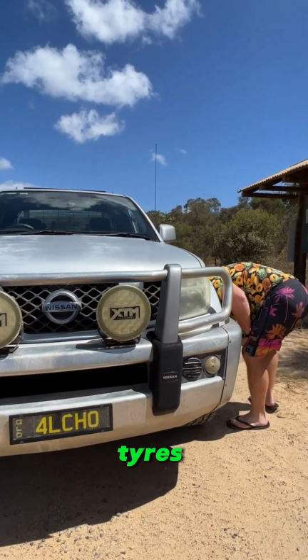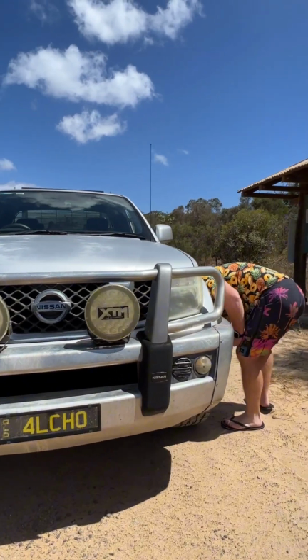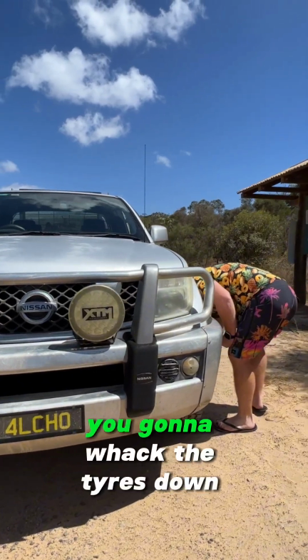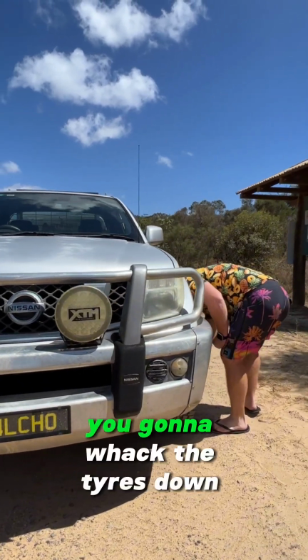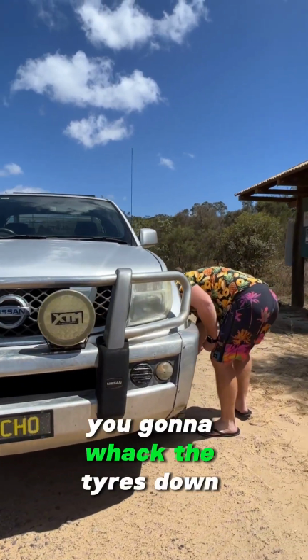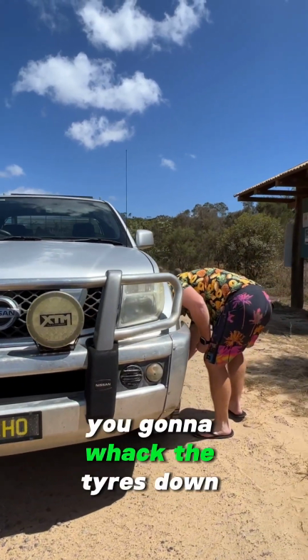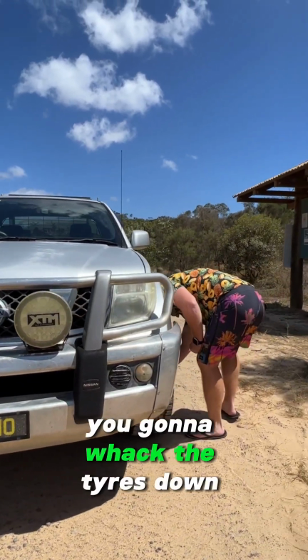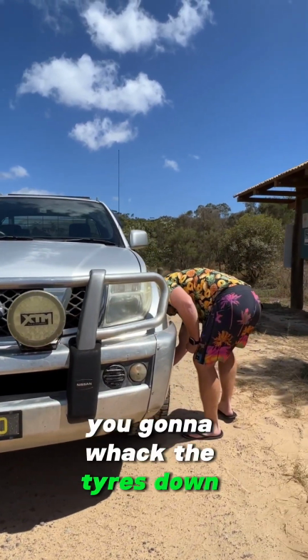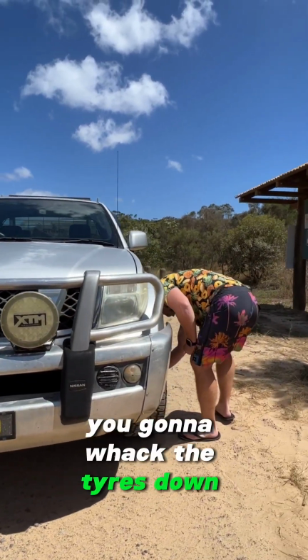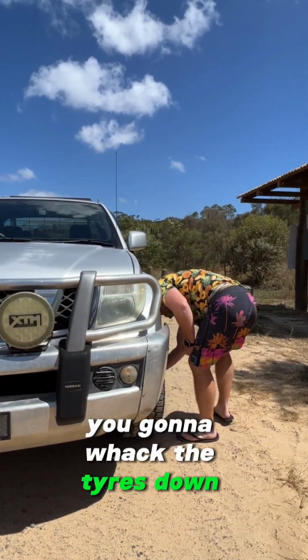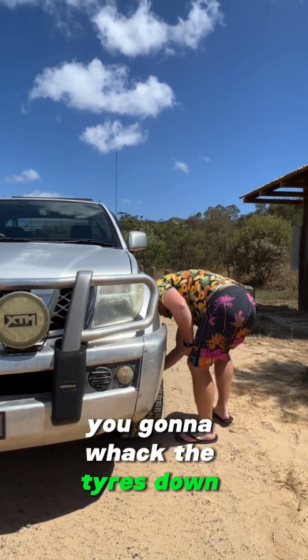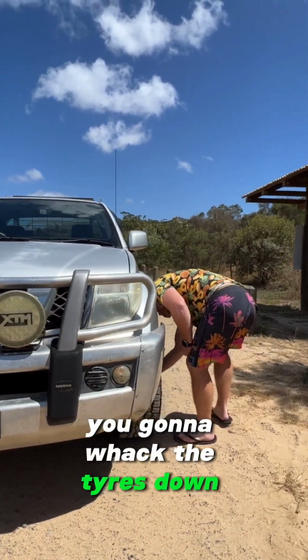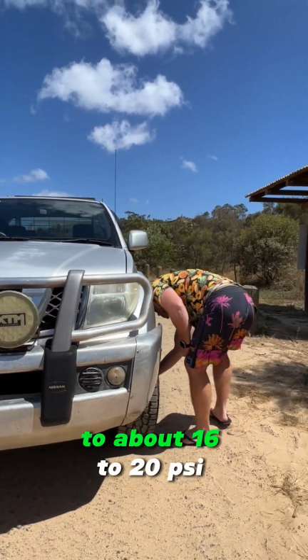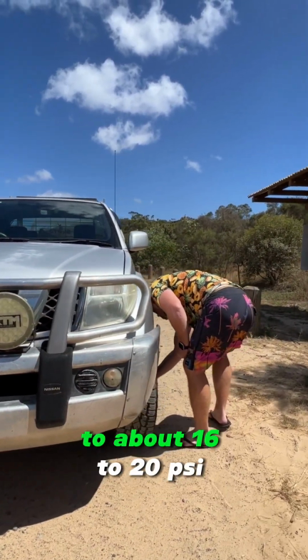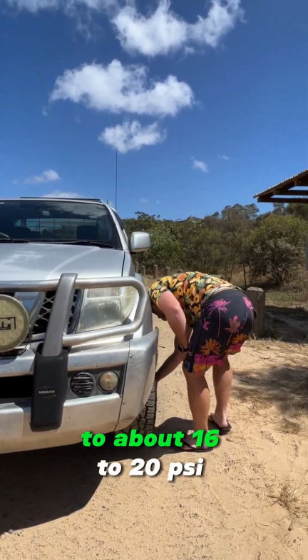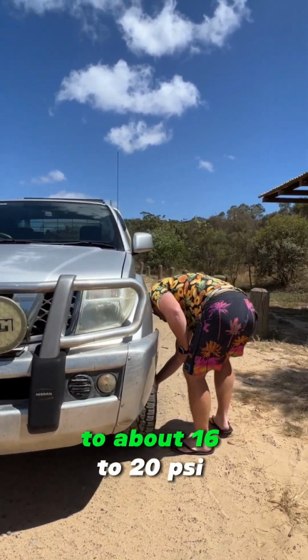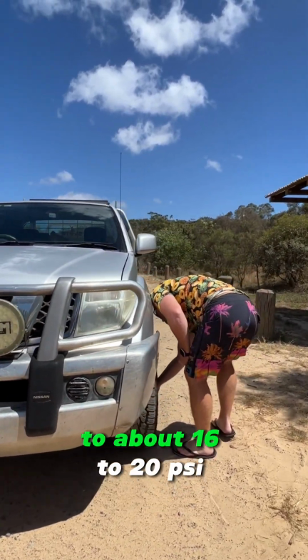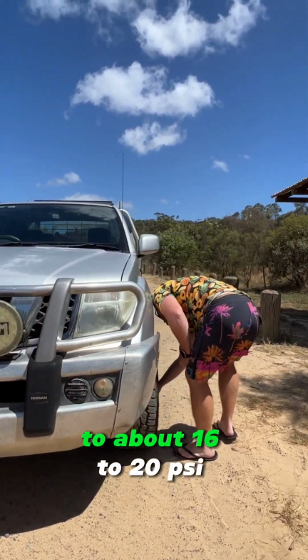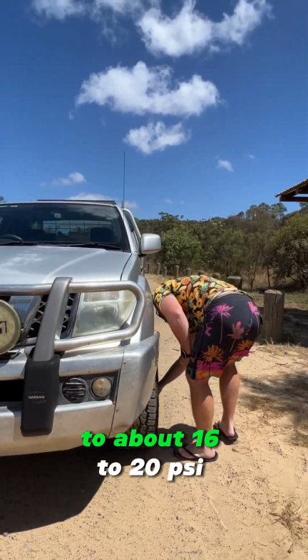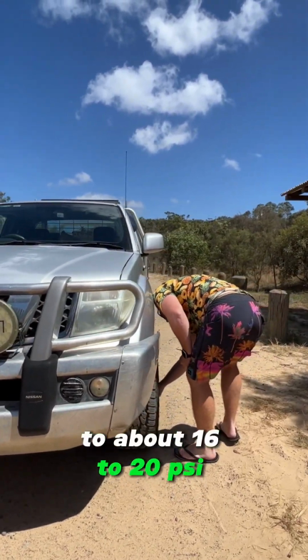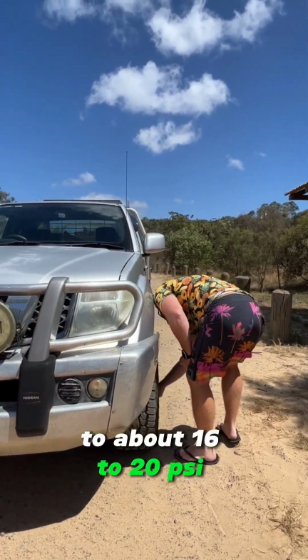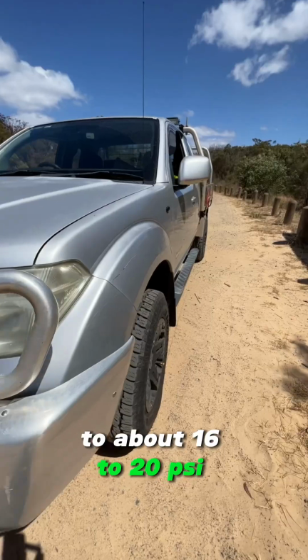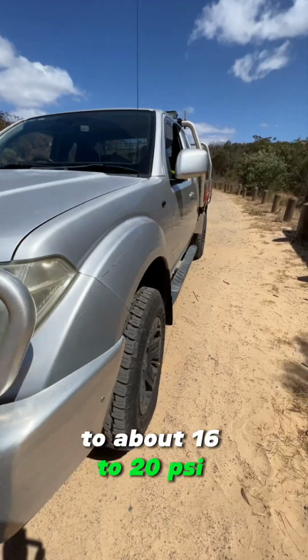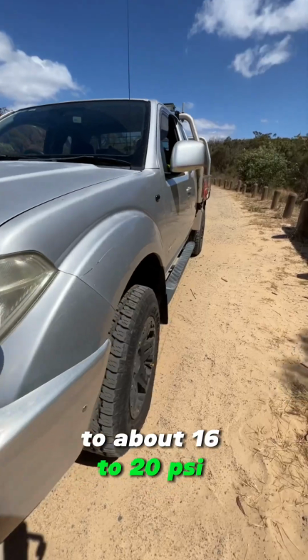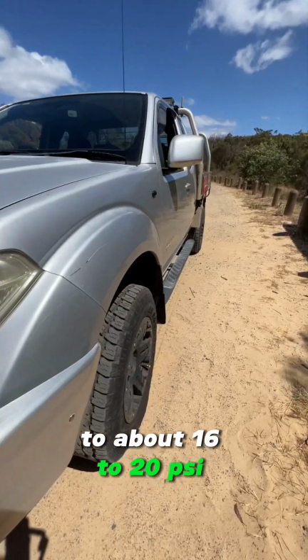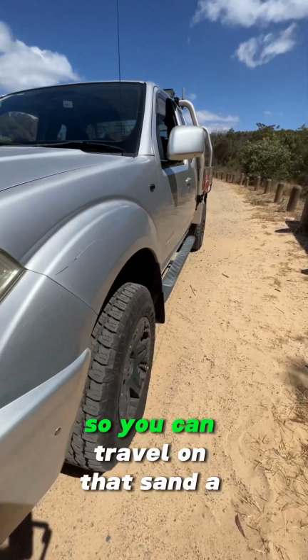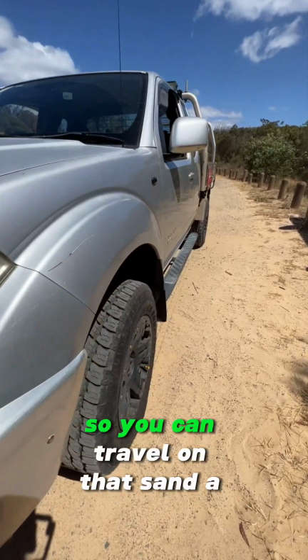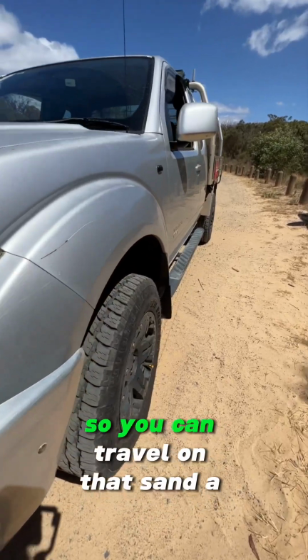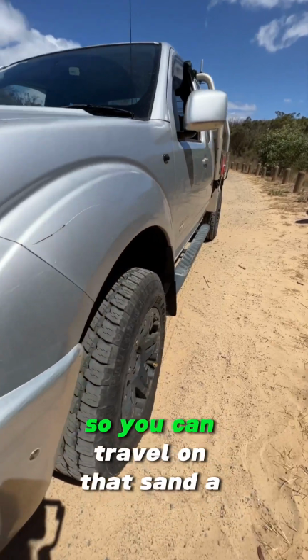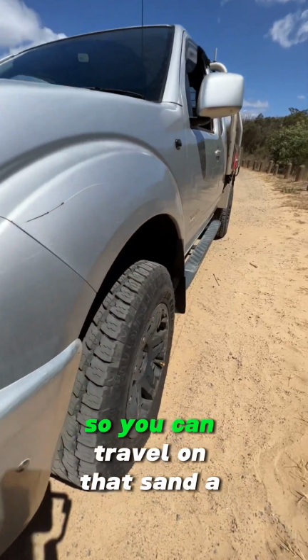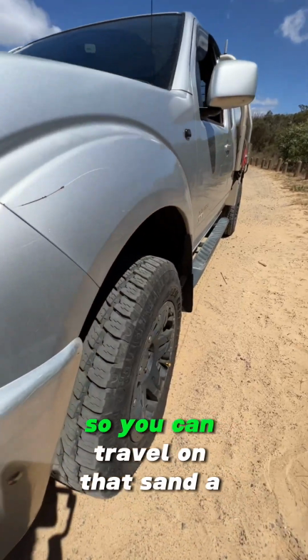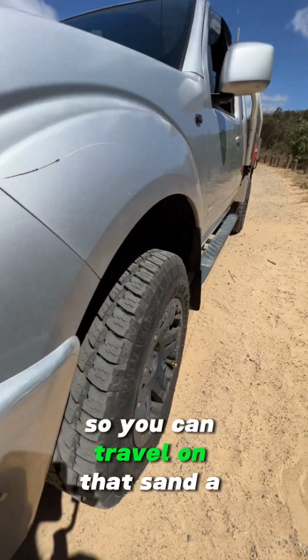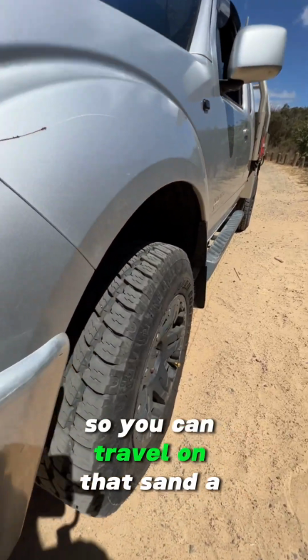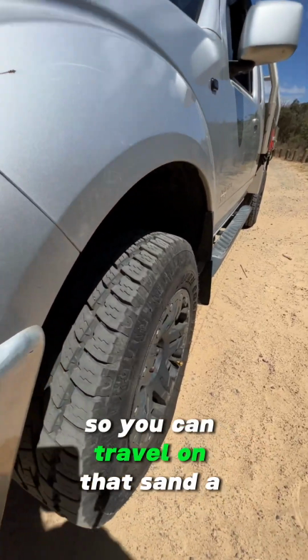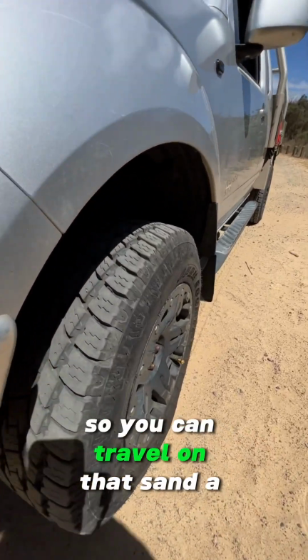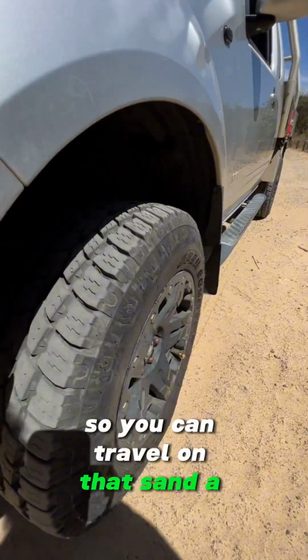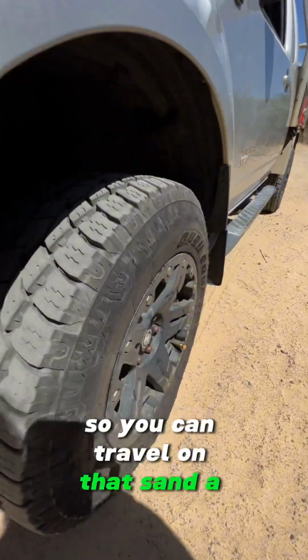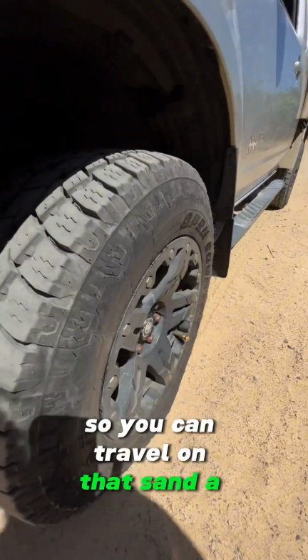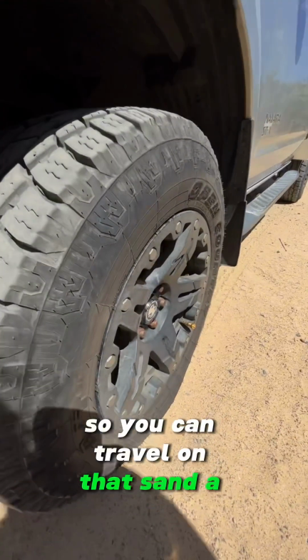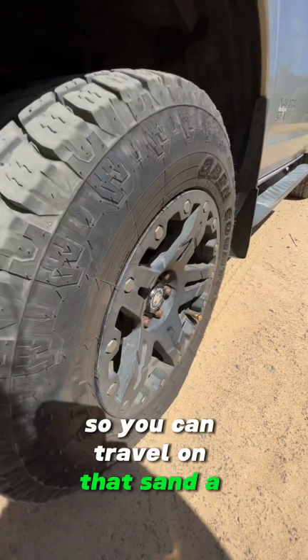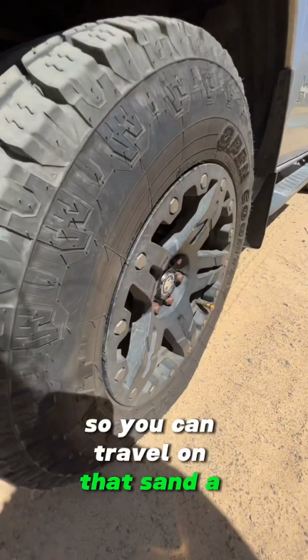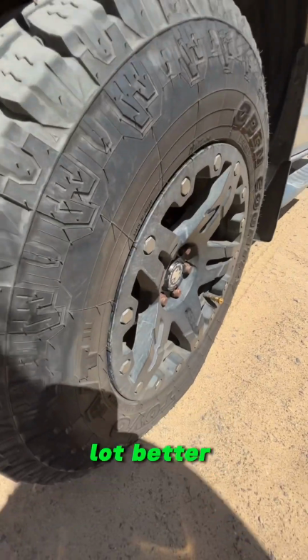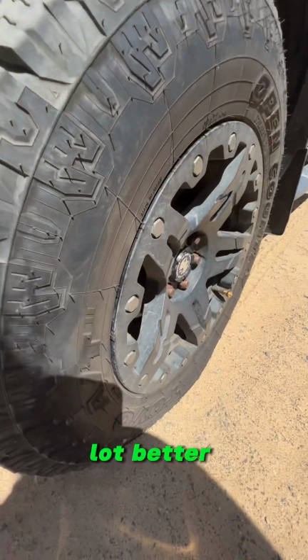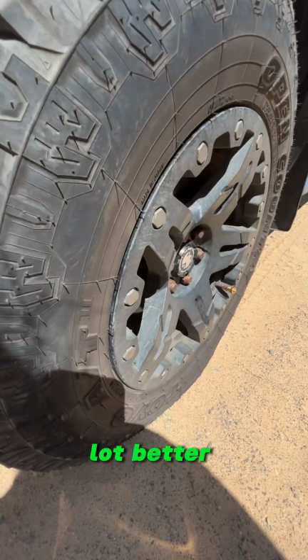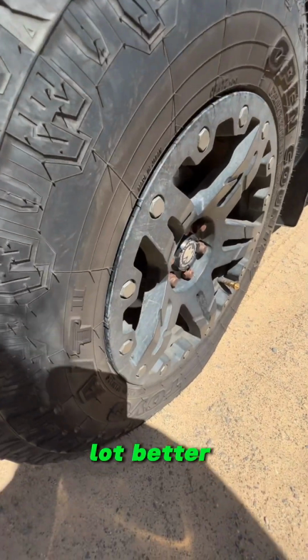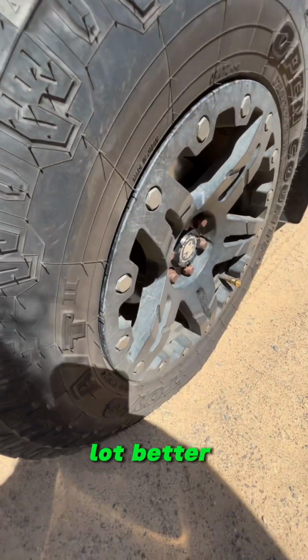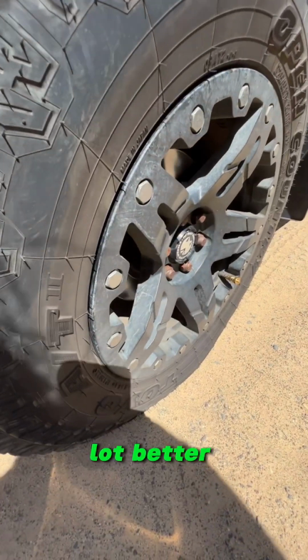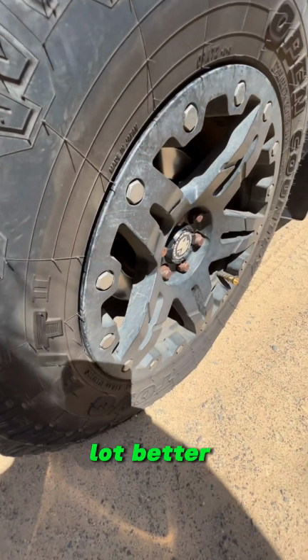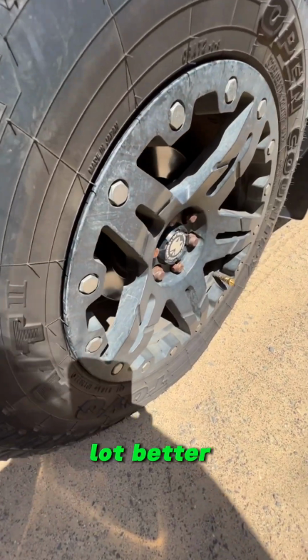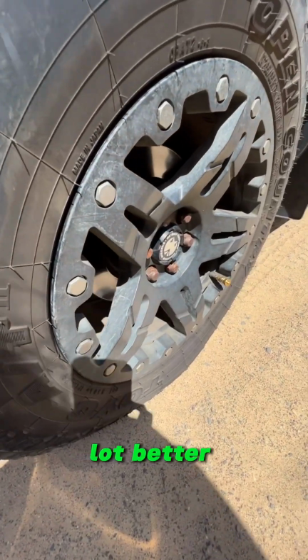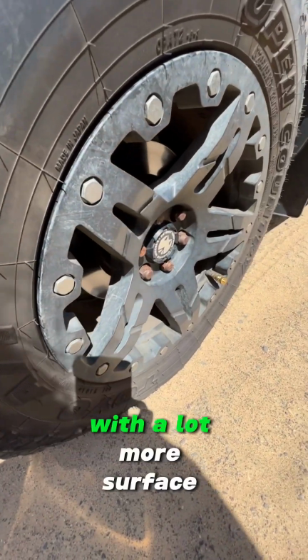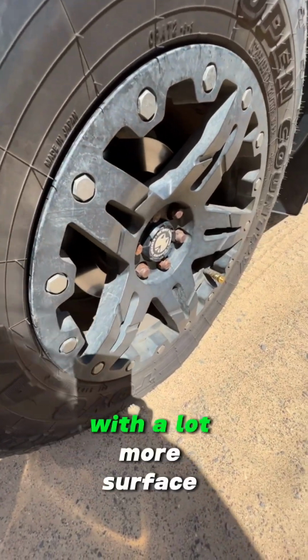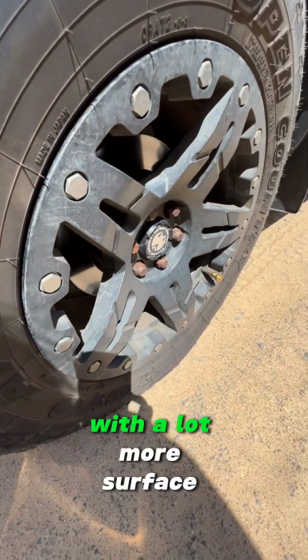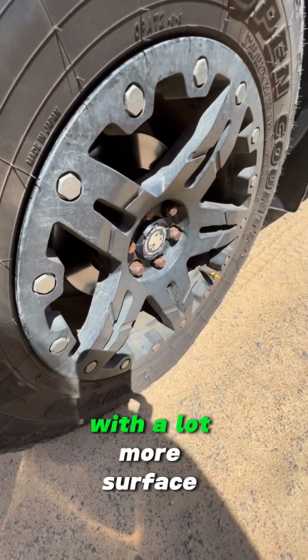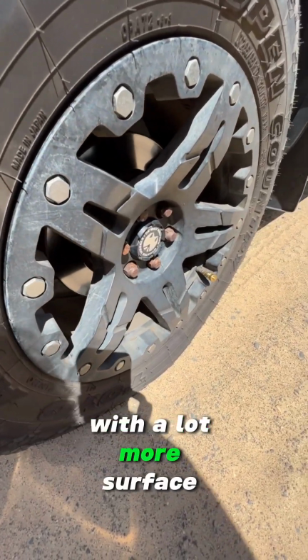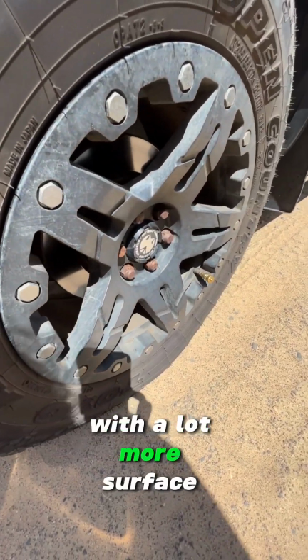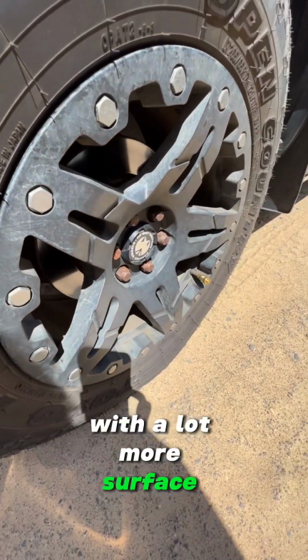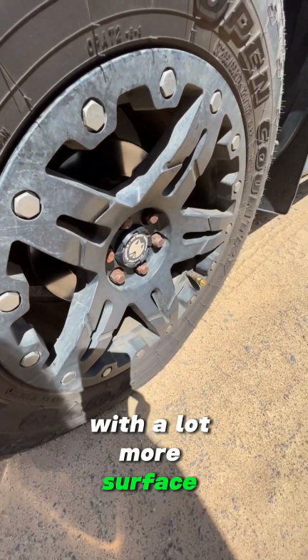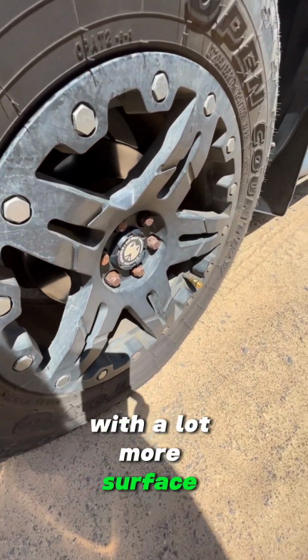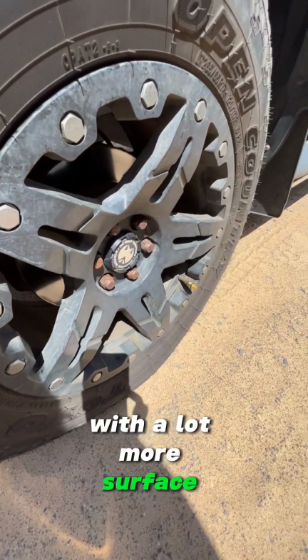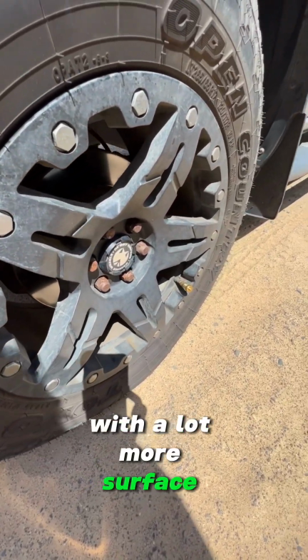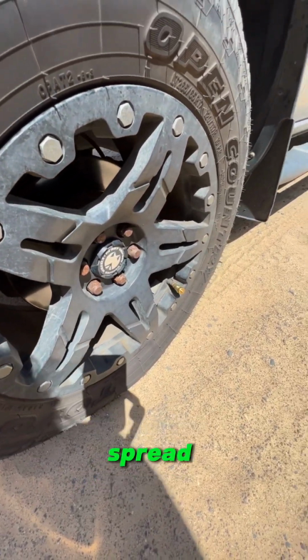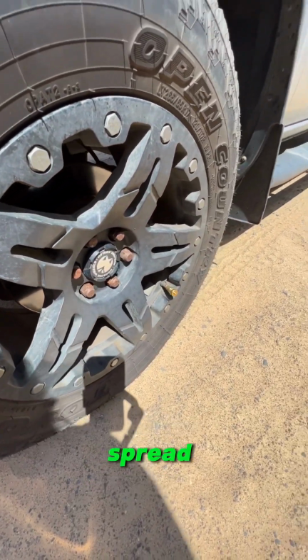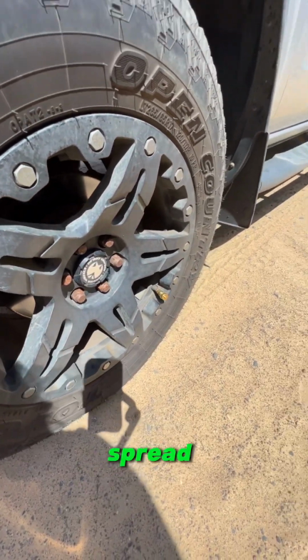You've got to bring the tires down to about 16 to 20 psi so you can travel on that sand a lot better, with a lot more surface contact.